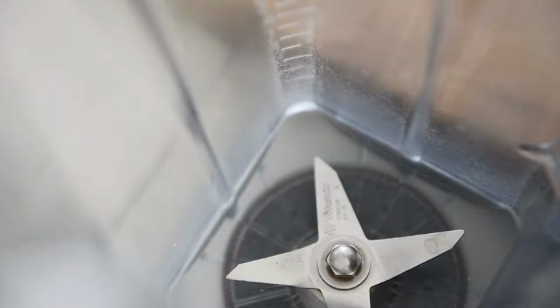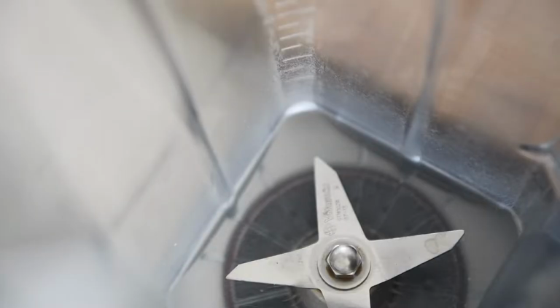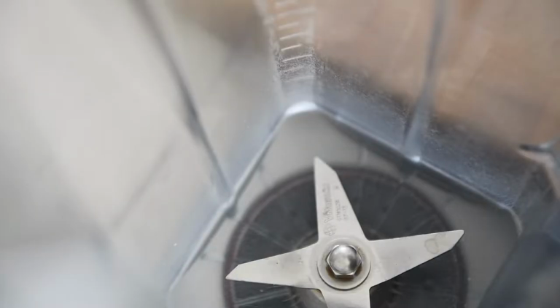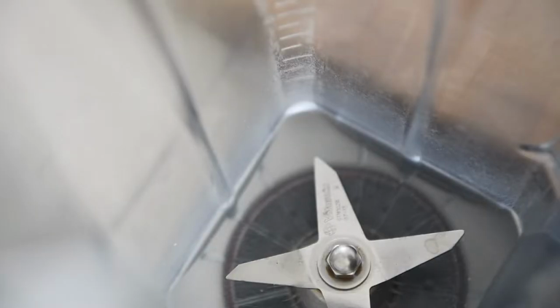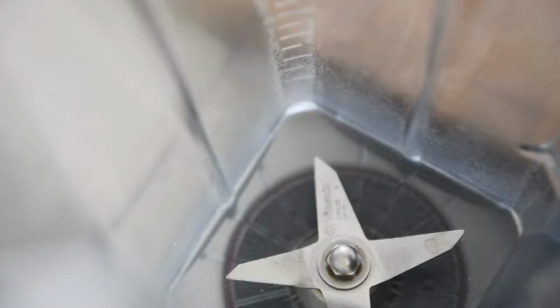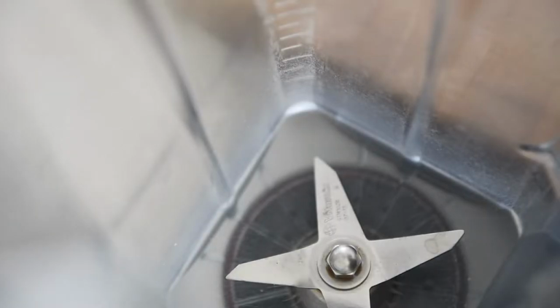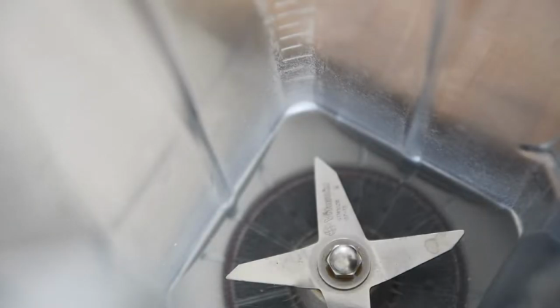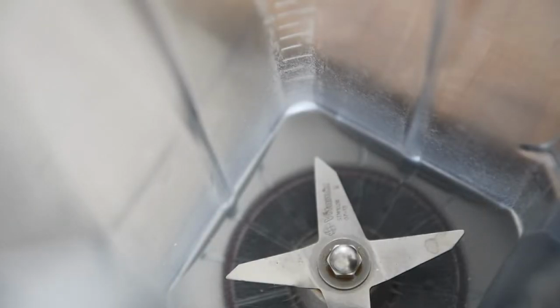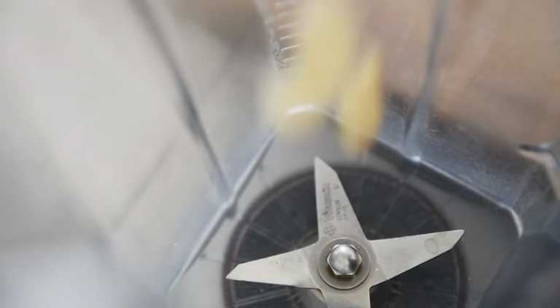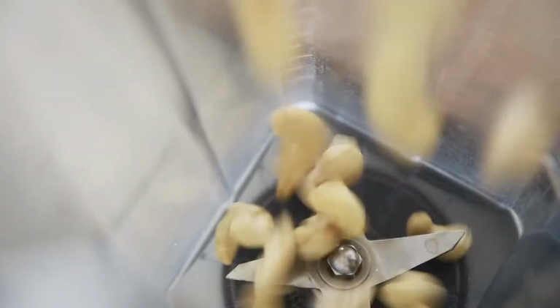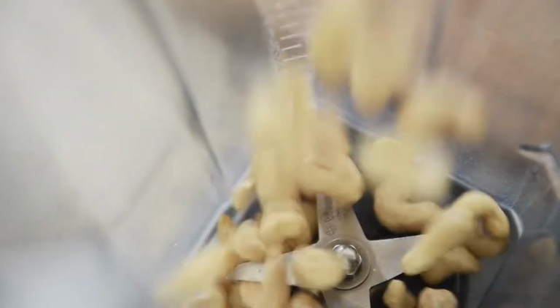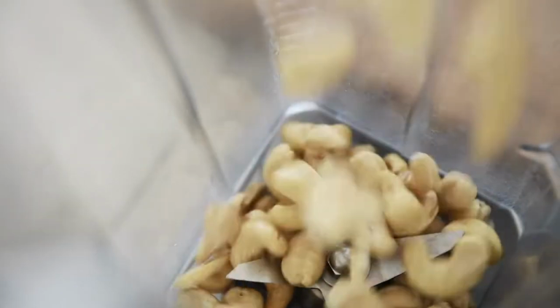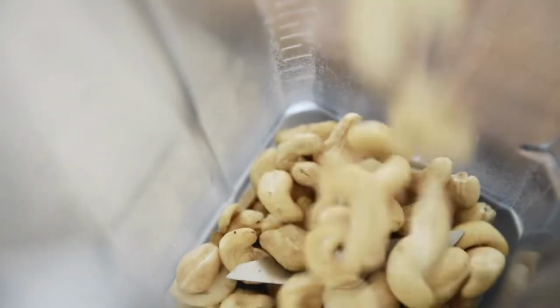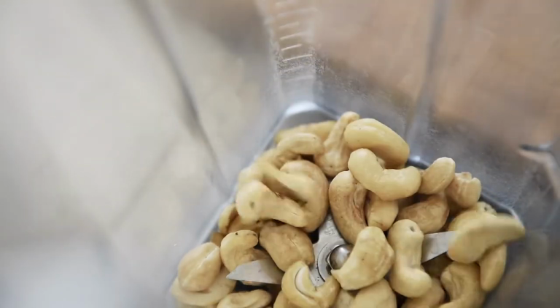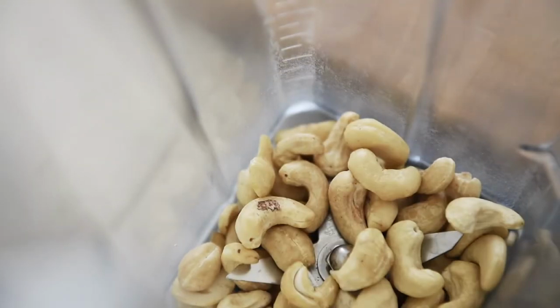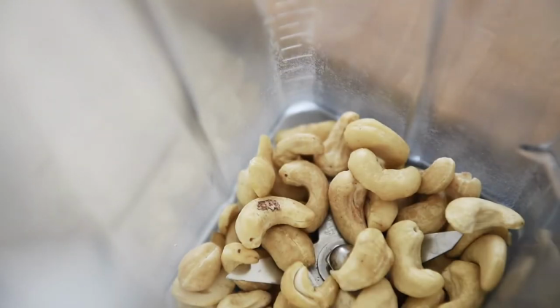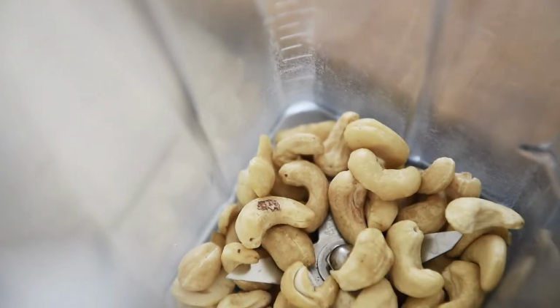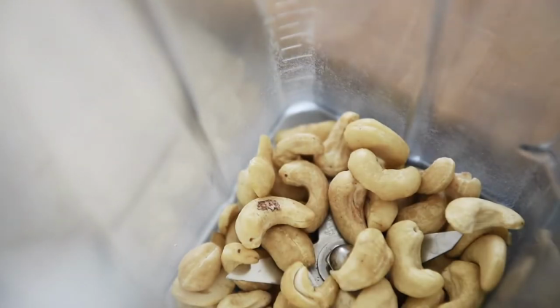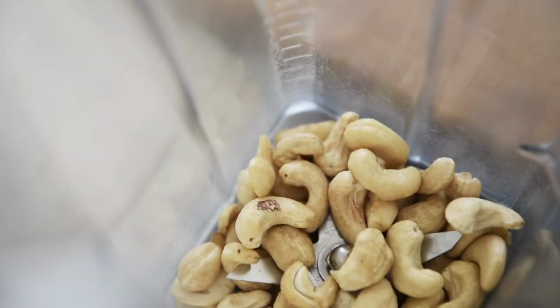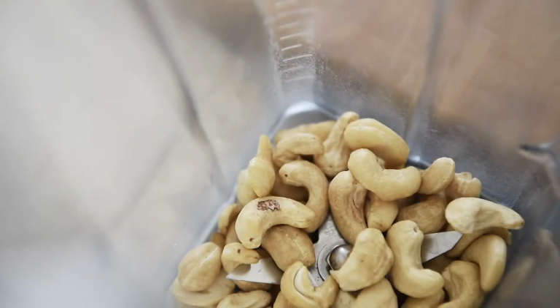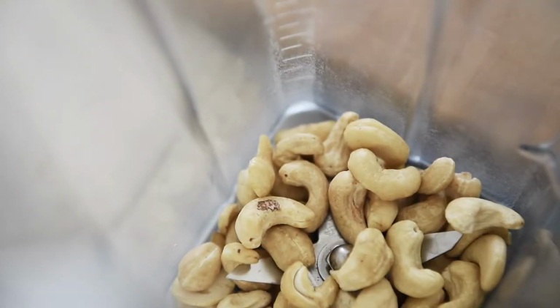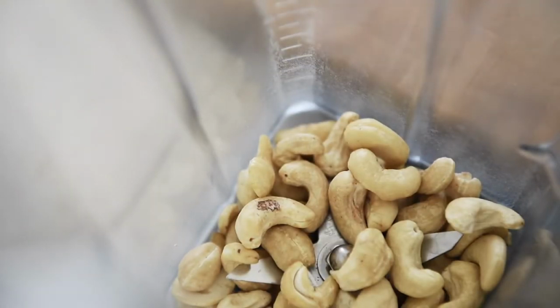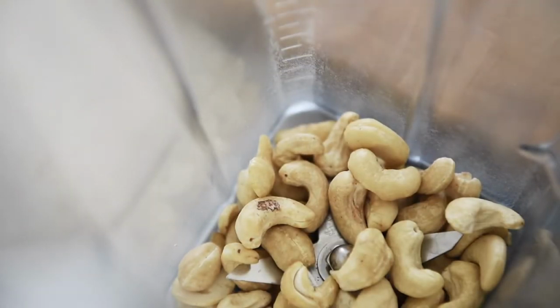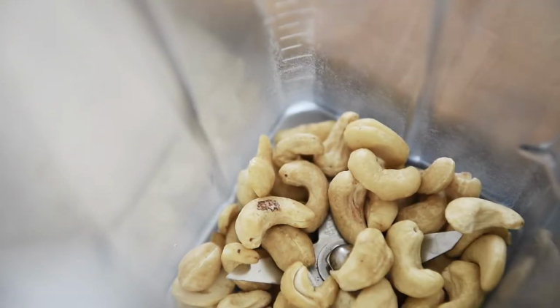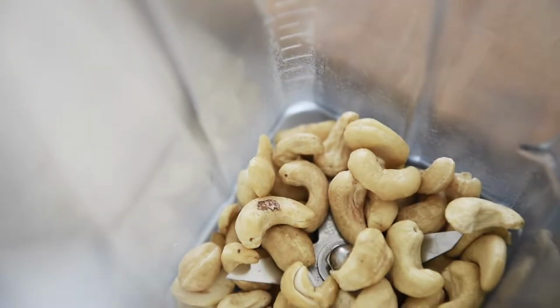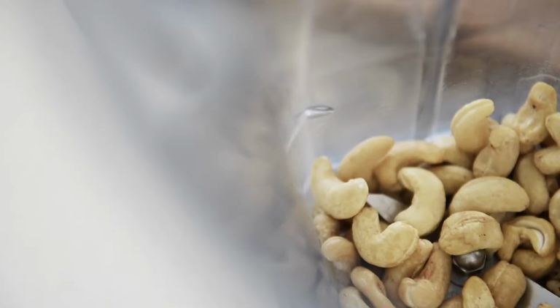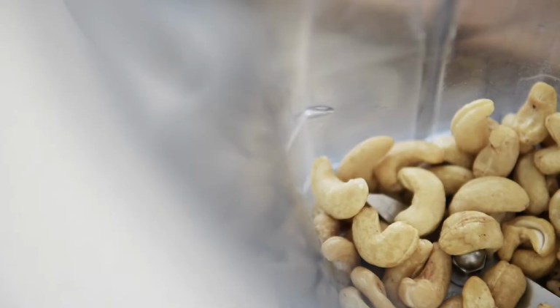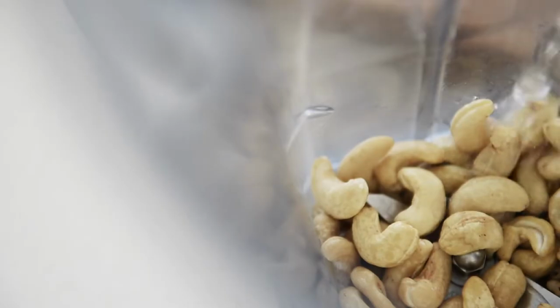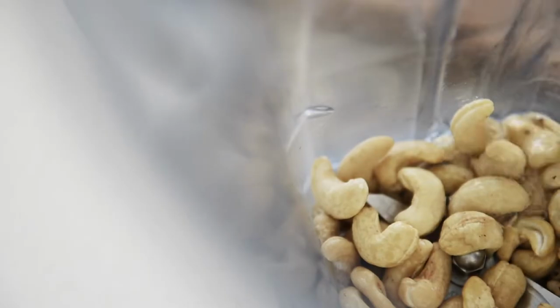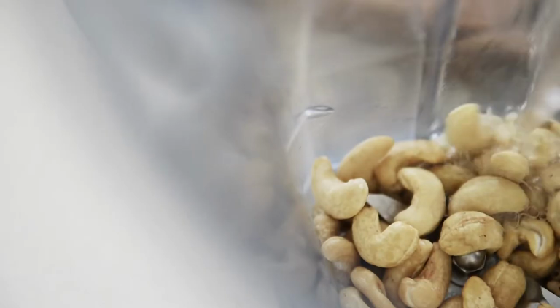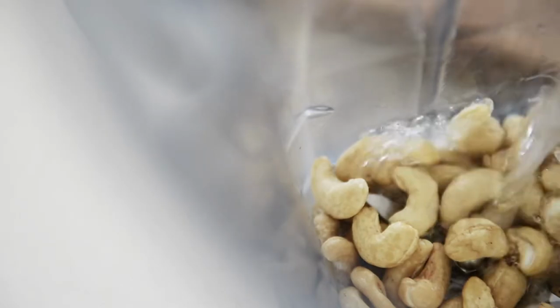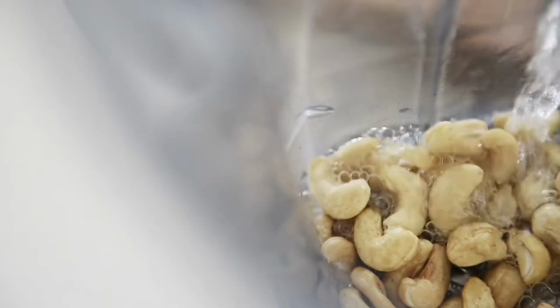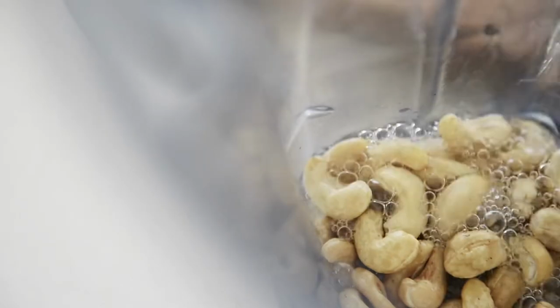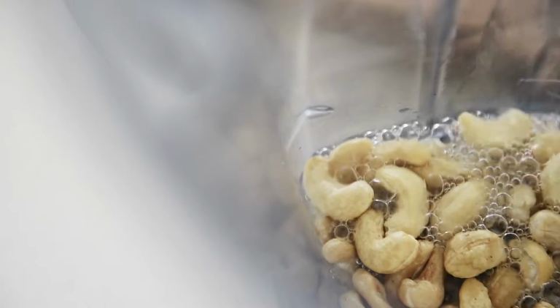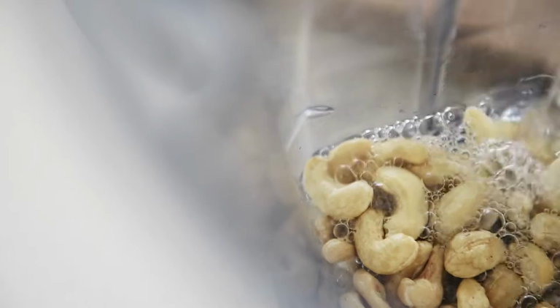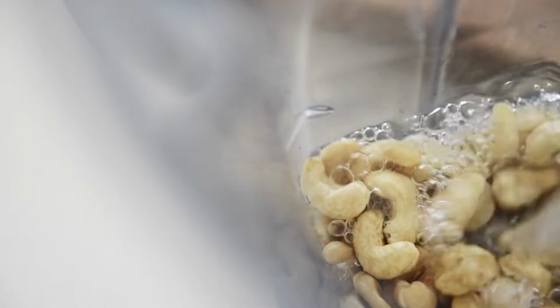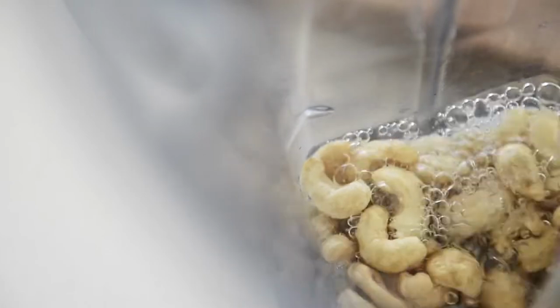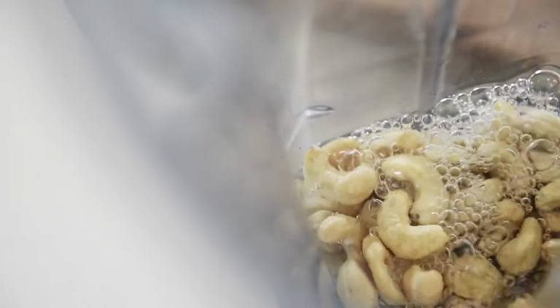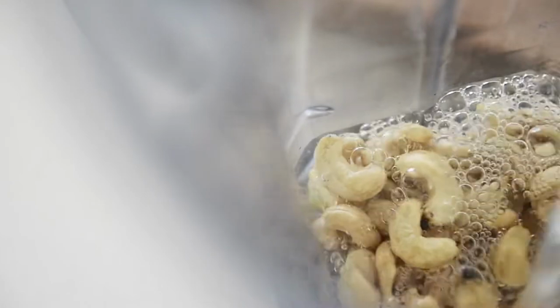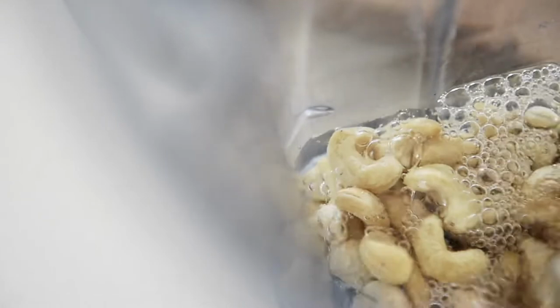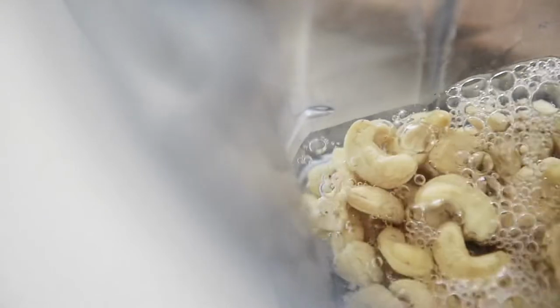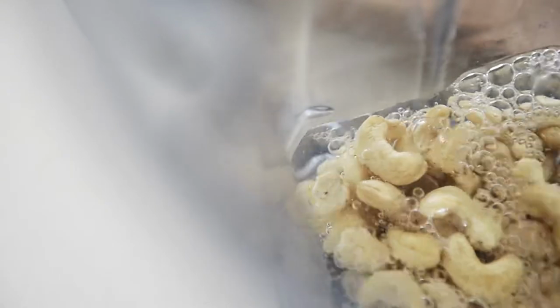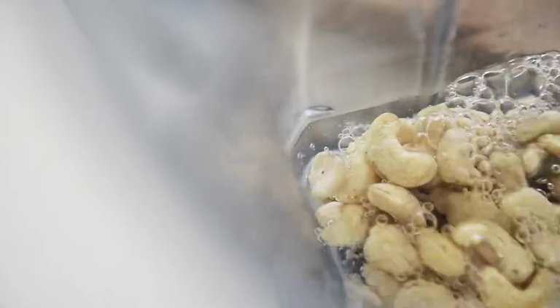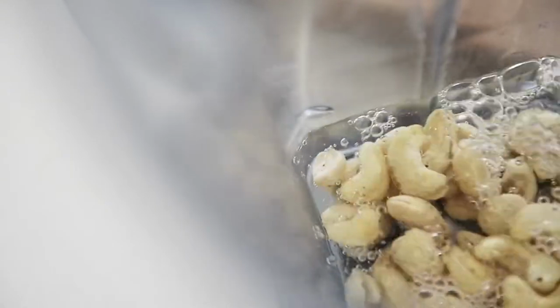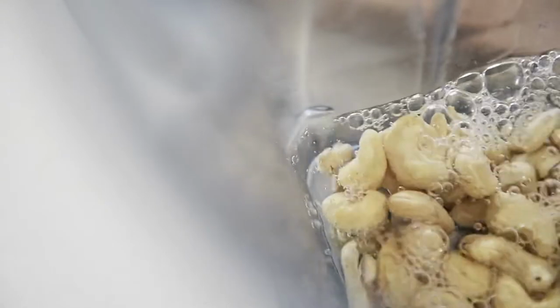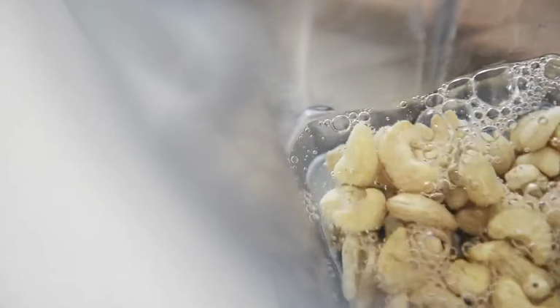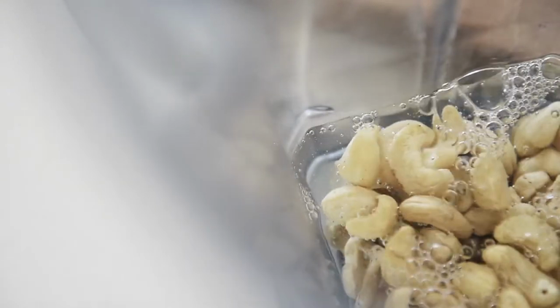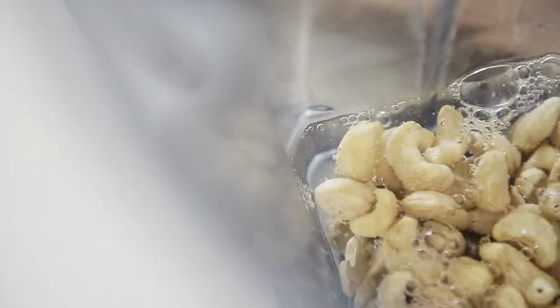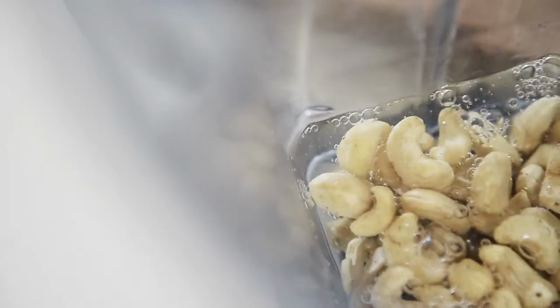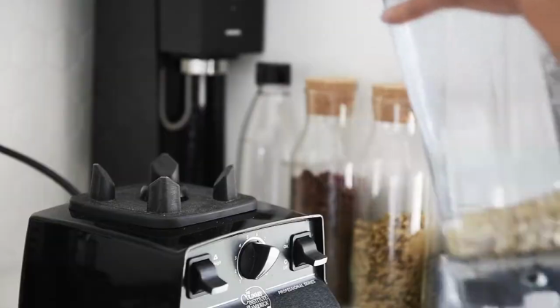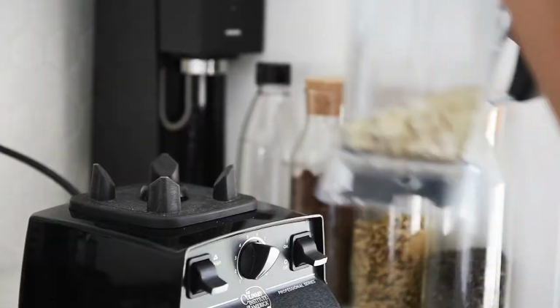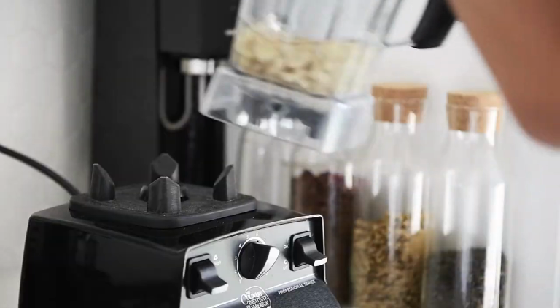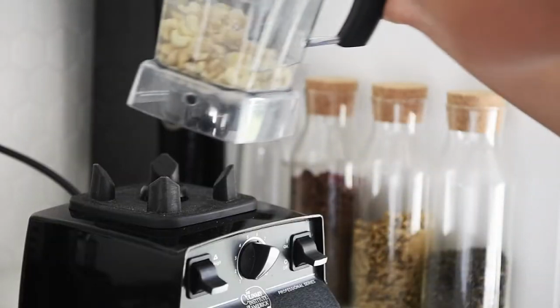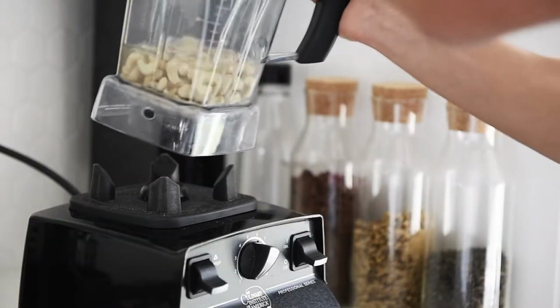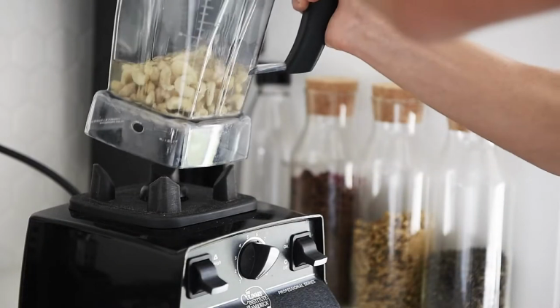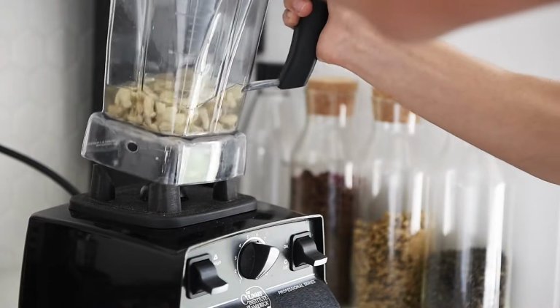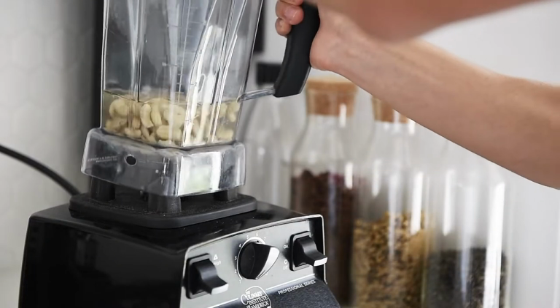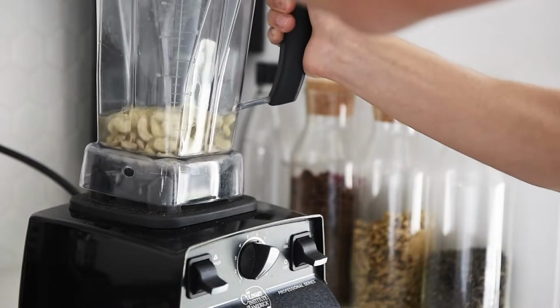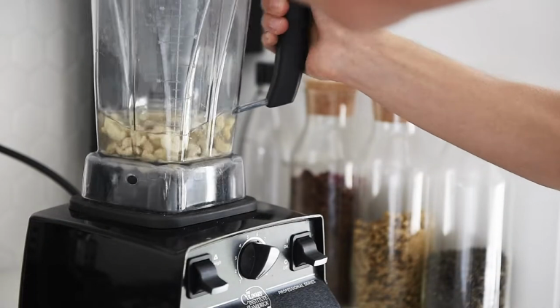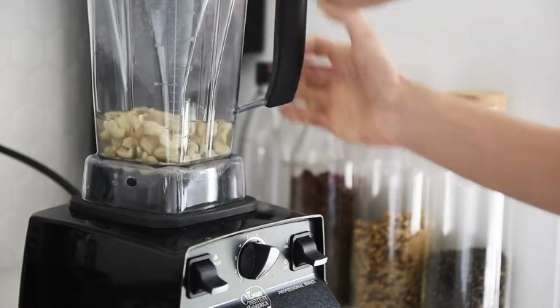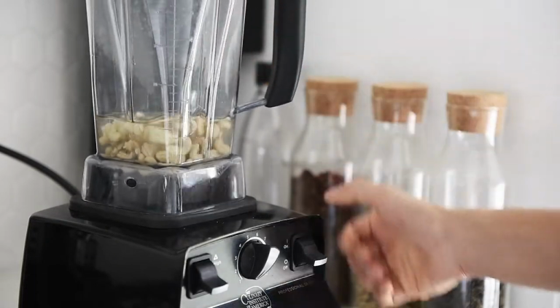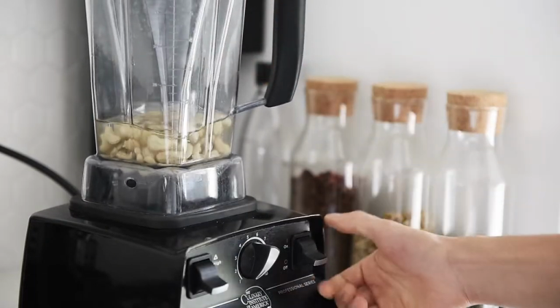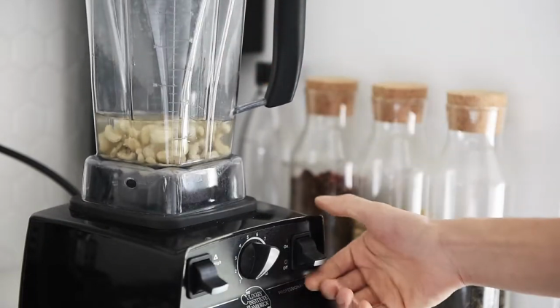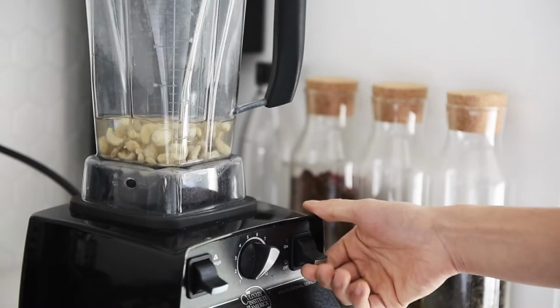Half cup cashews, half cup water. Blend on high until liquified.